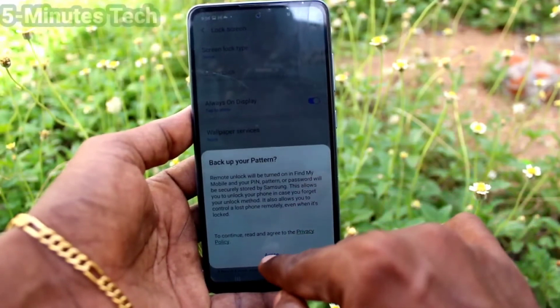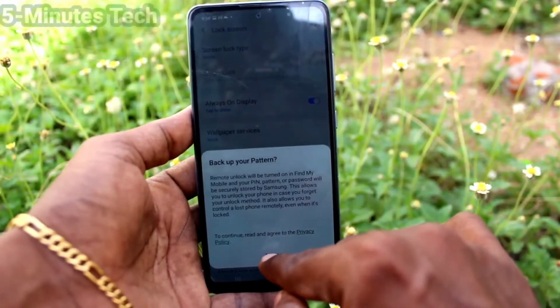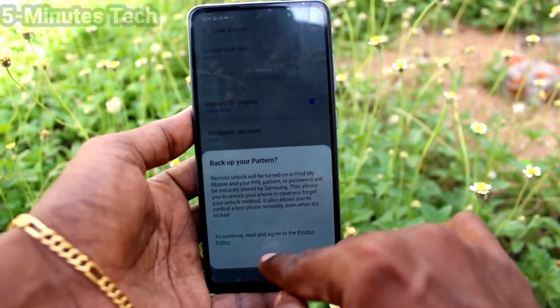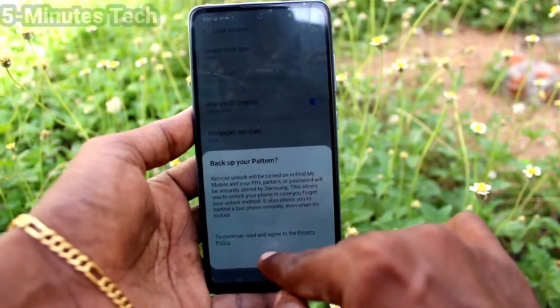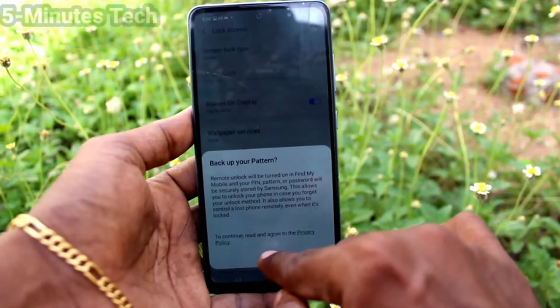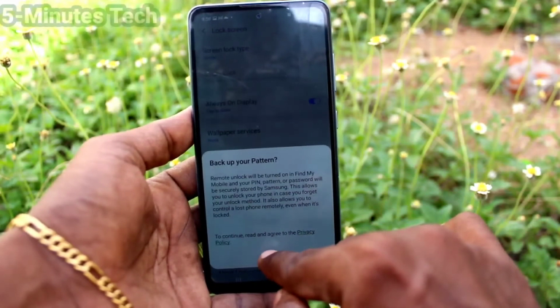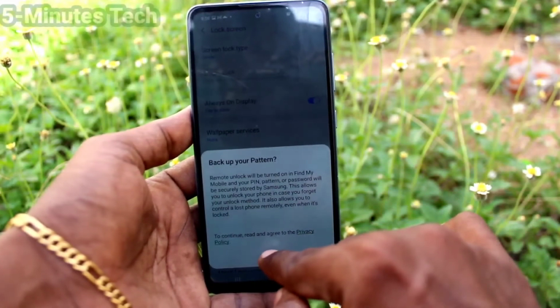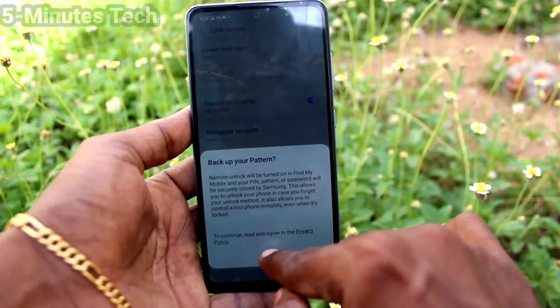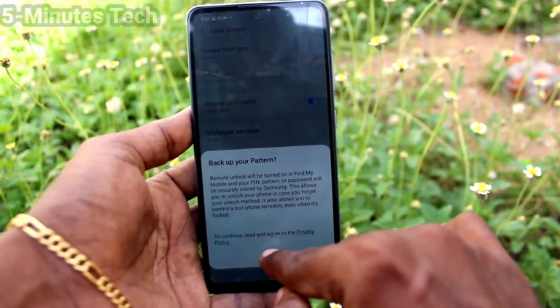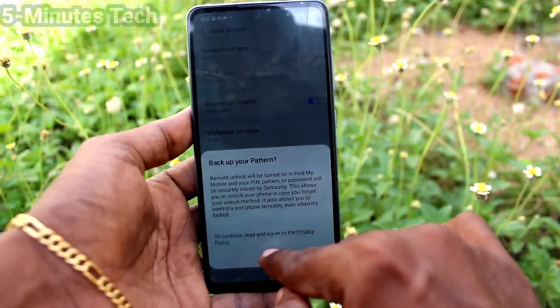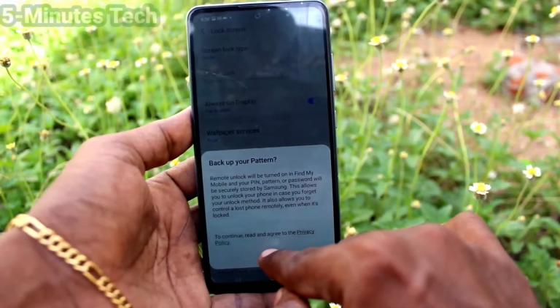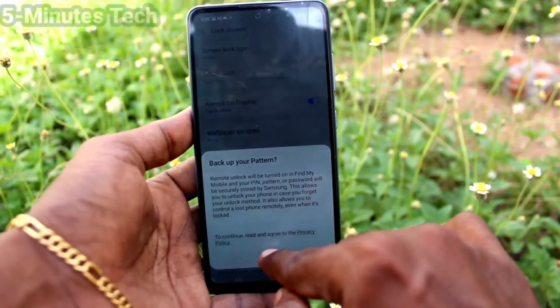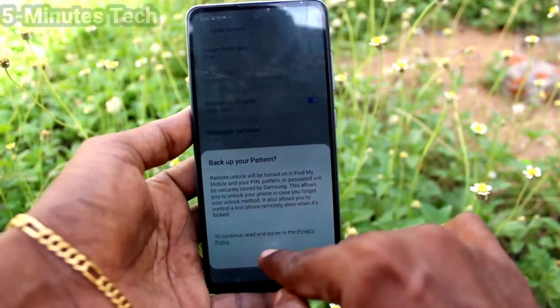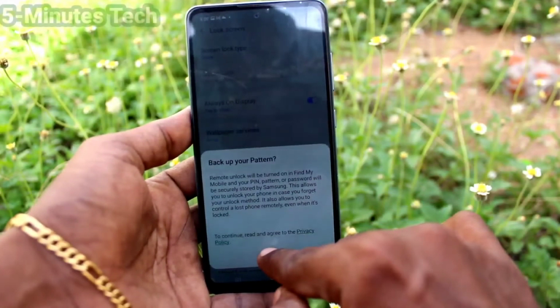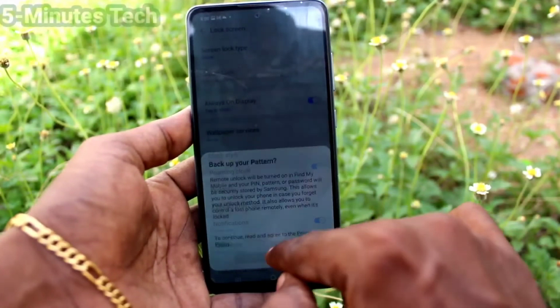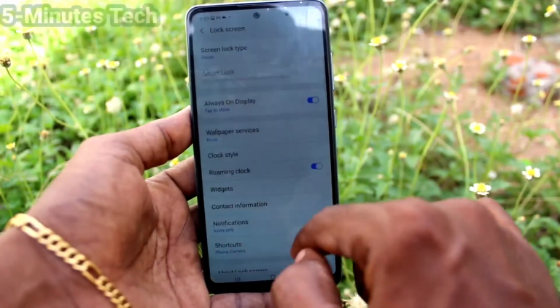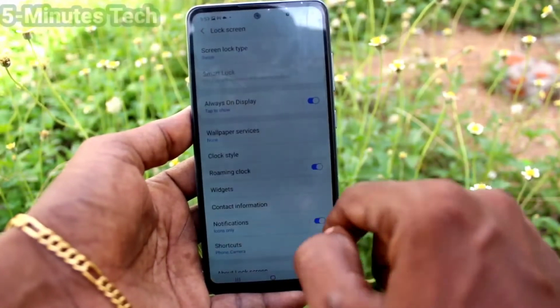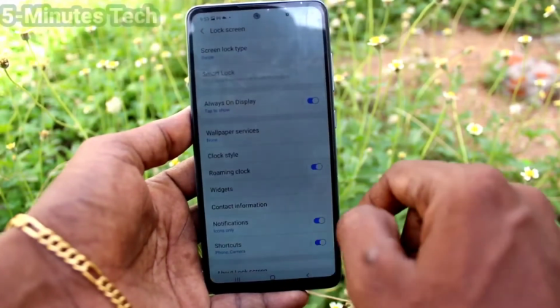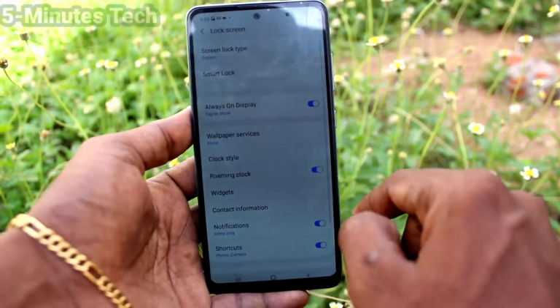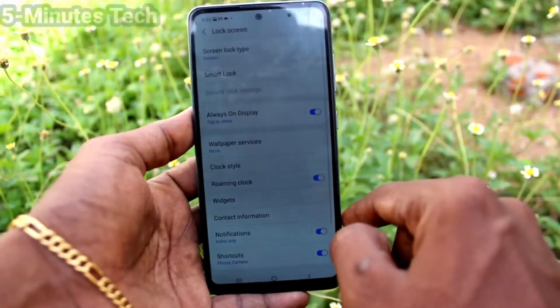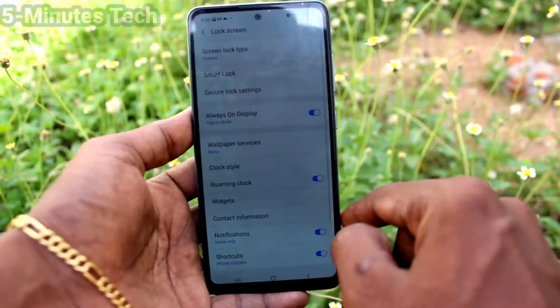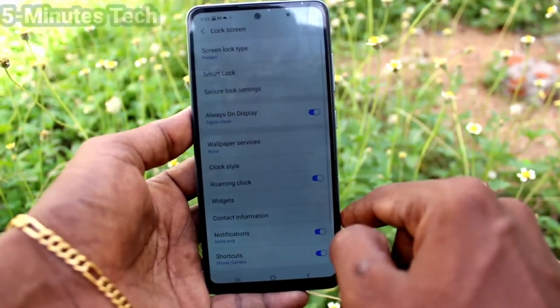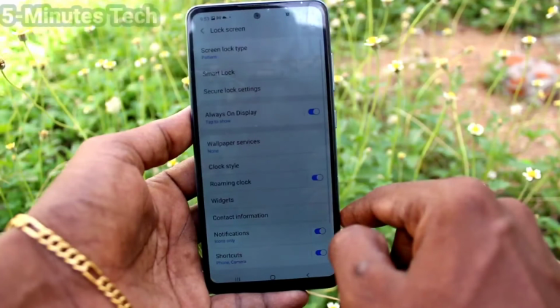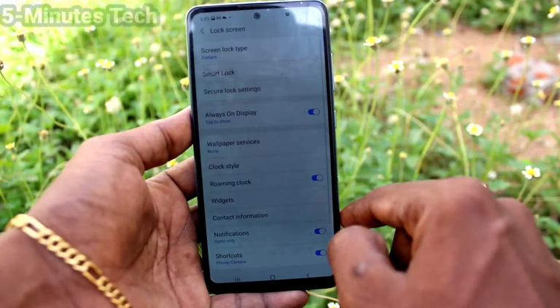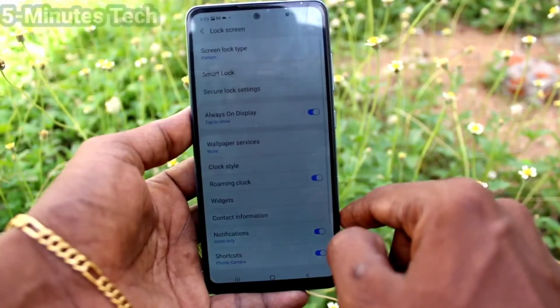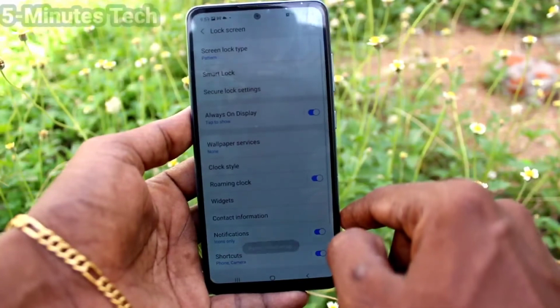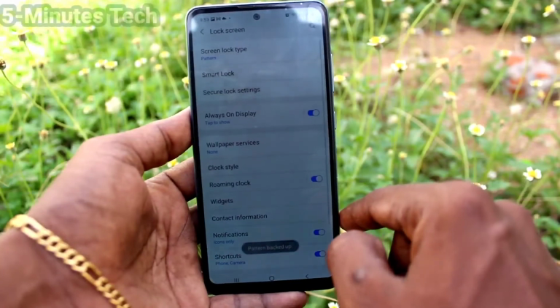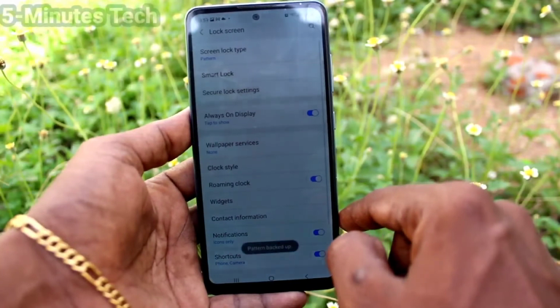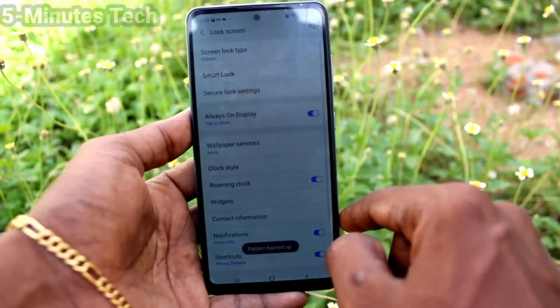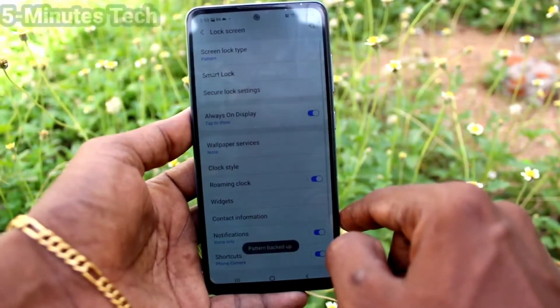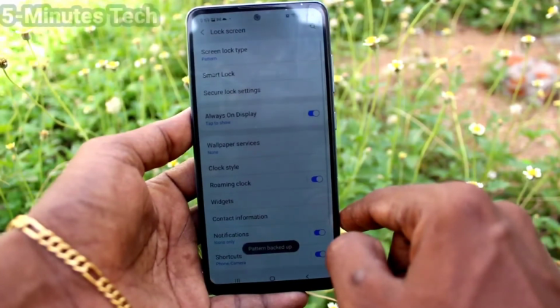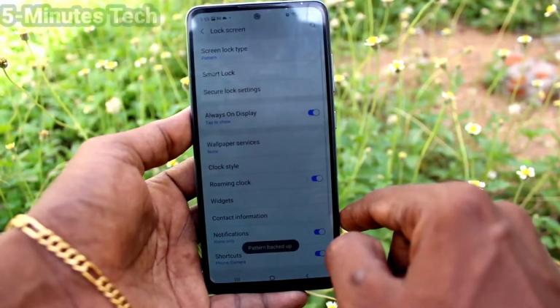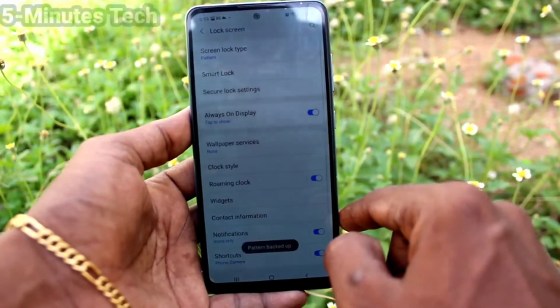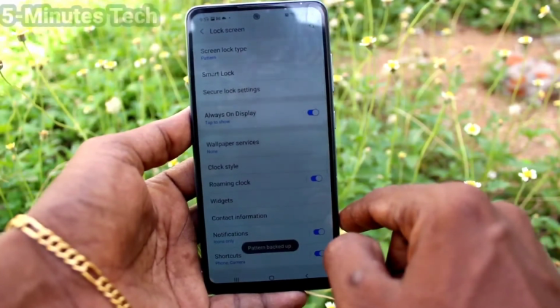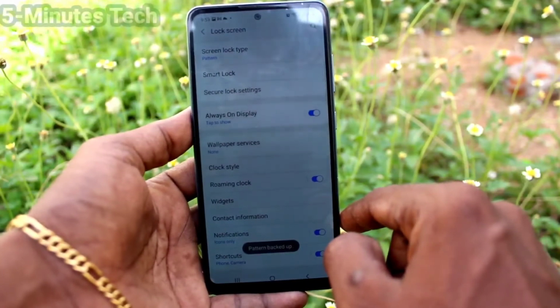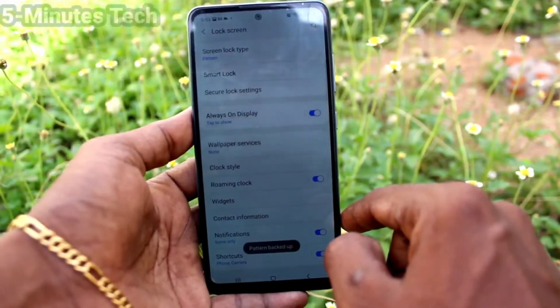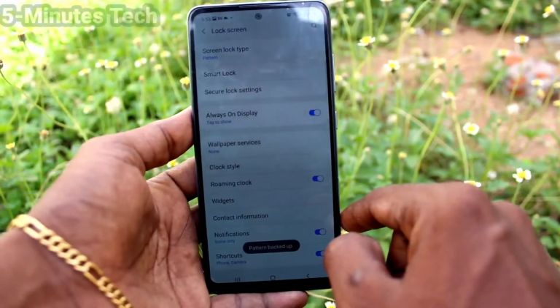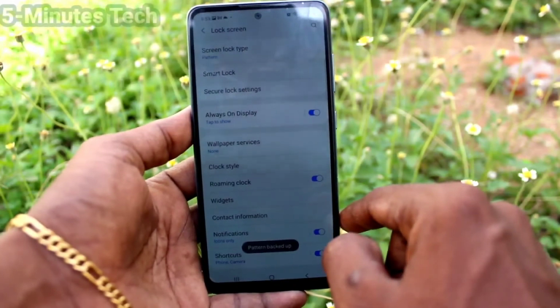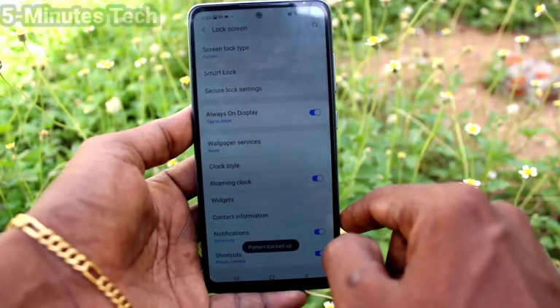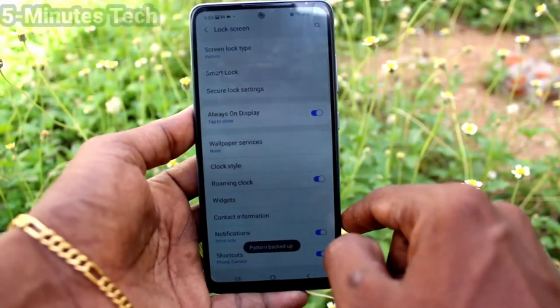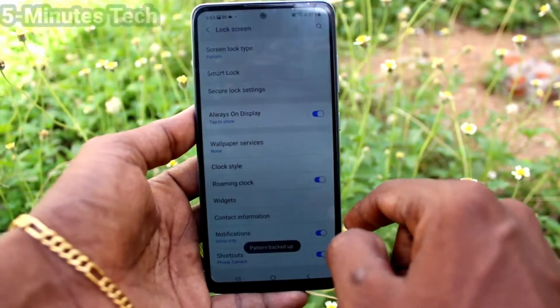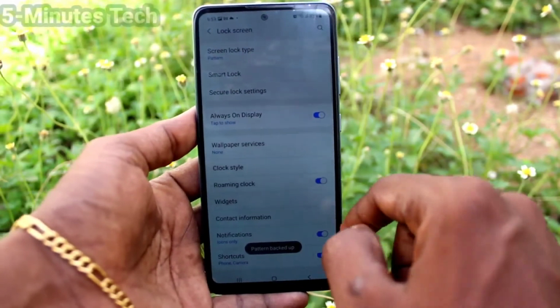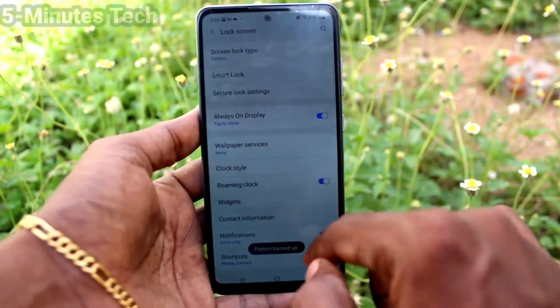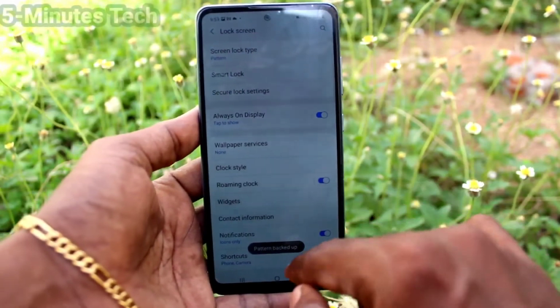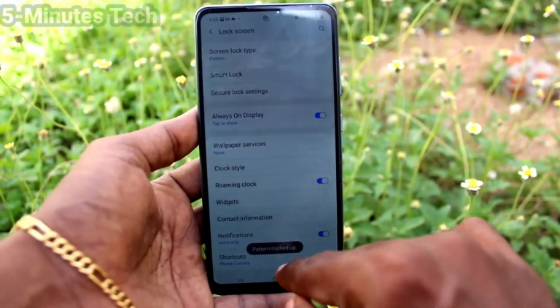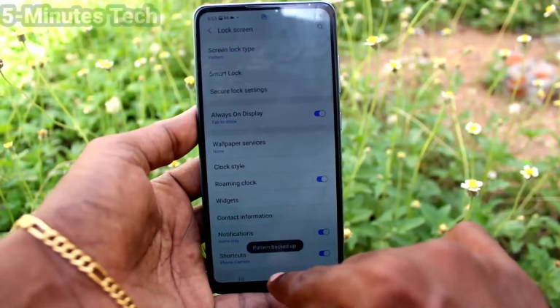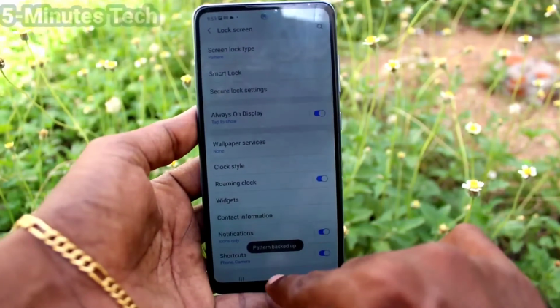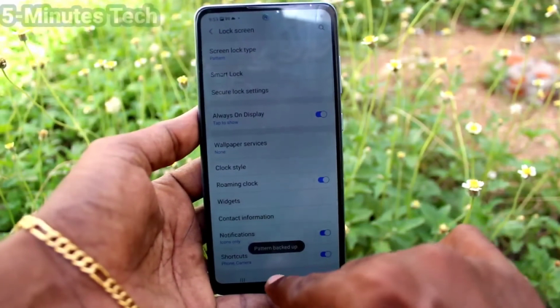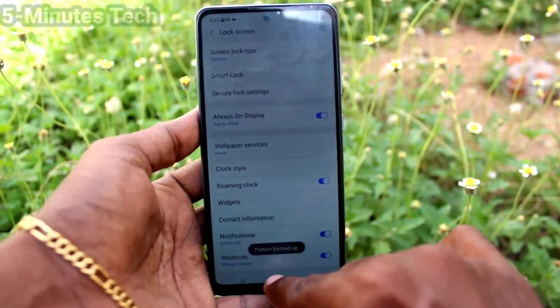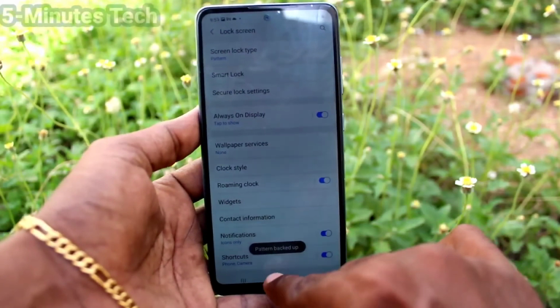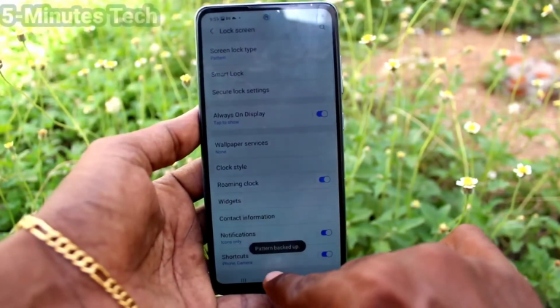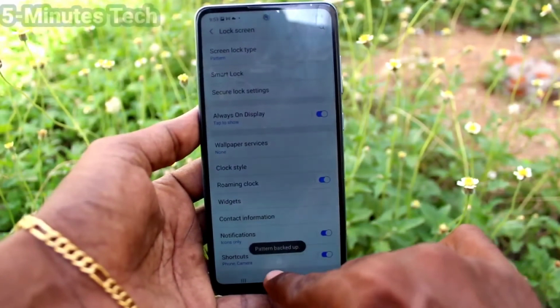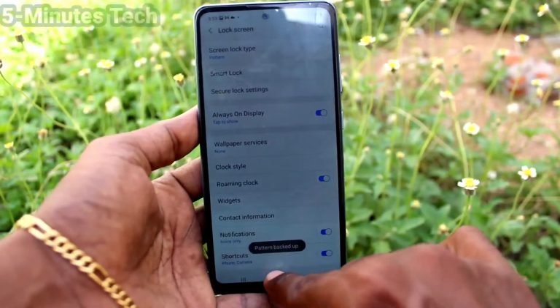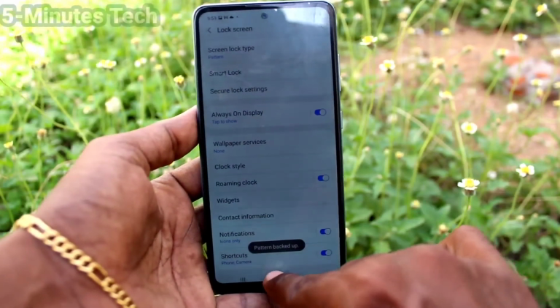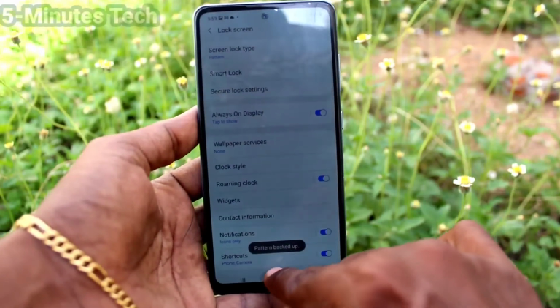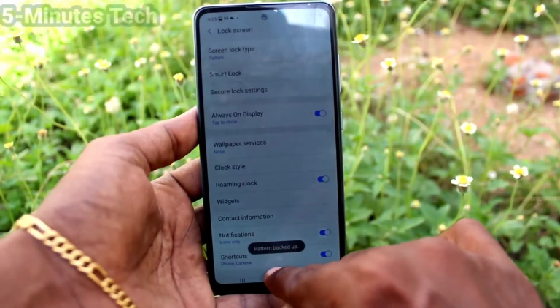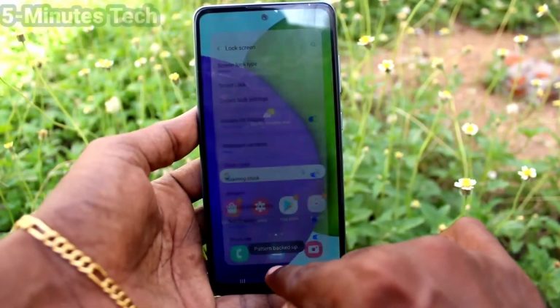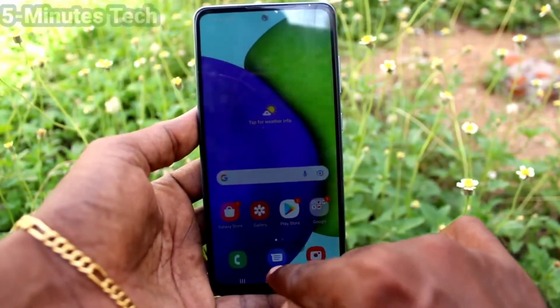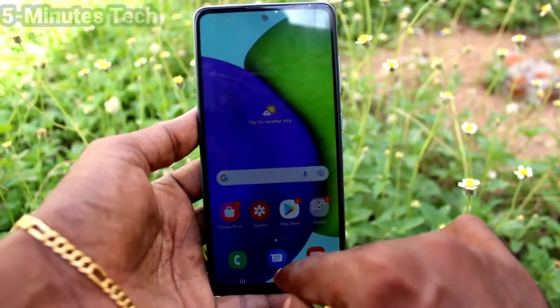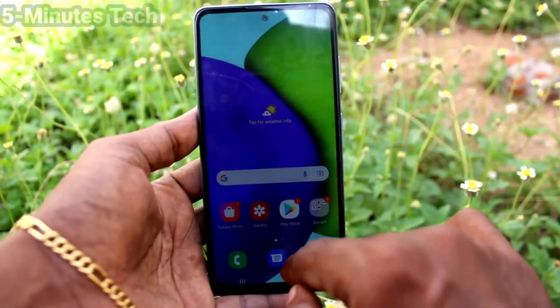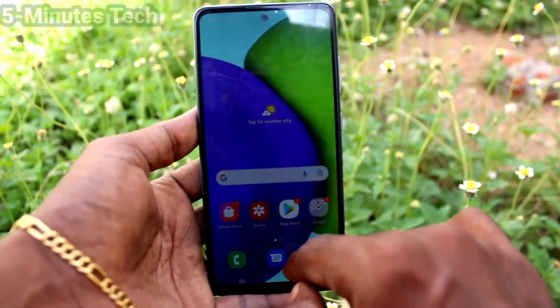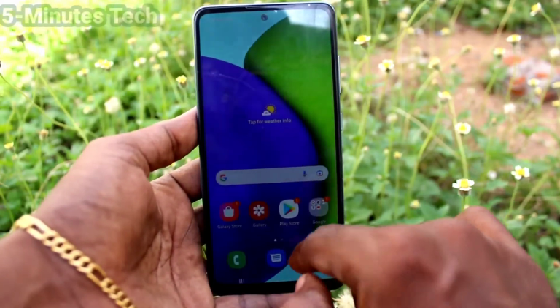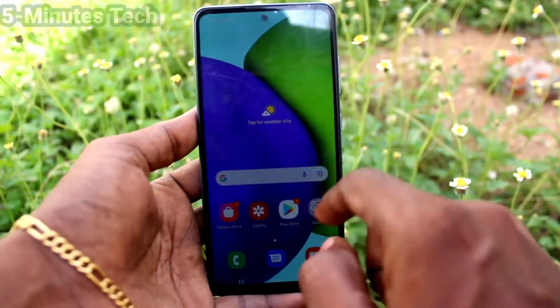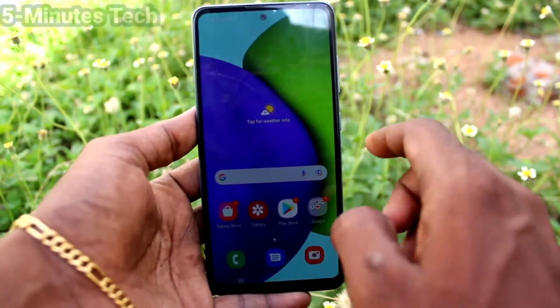It asks you to back up your pattern. Click OK and it will be backed up. Then go to the home screen.